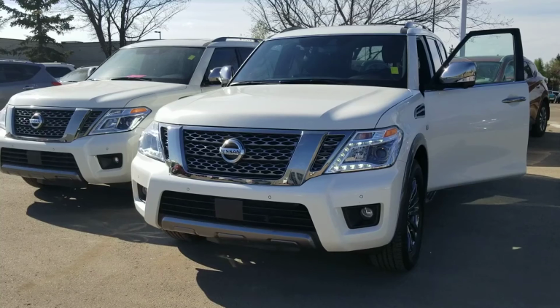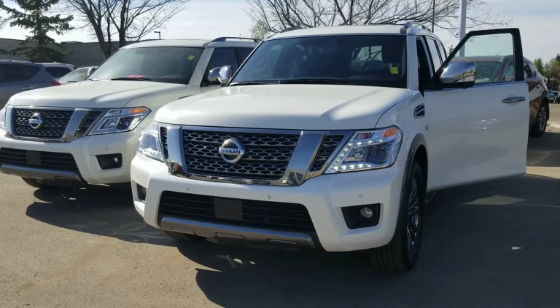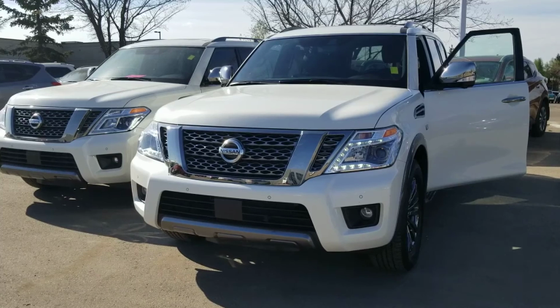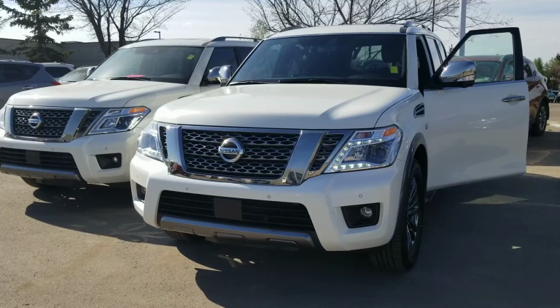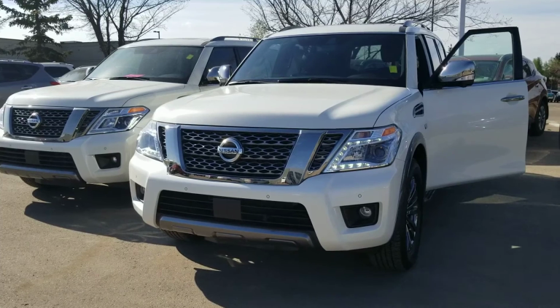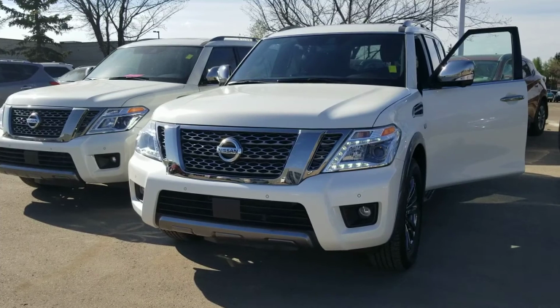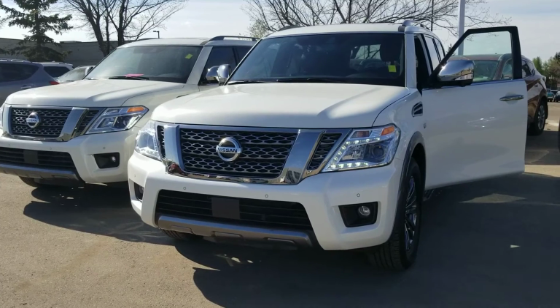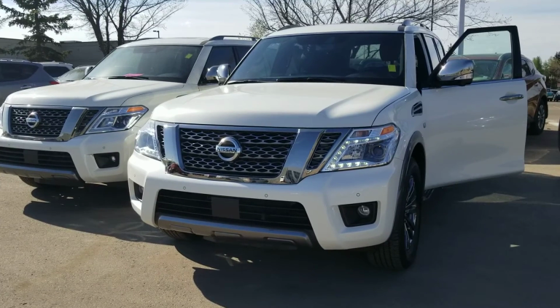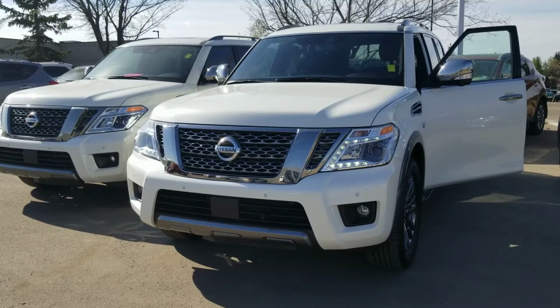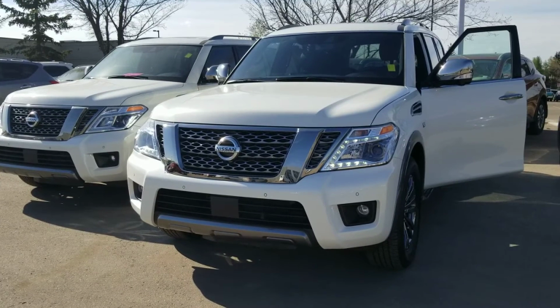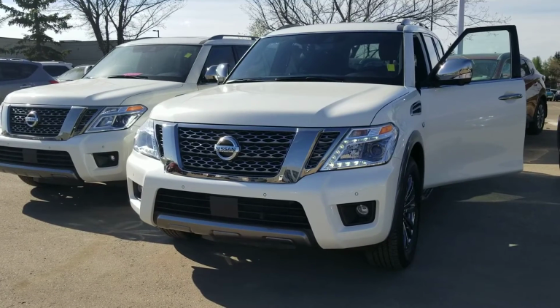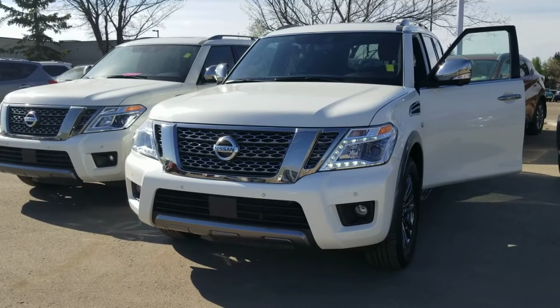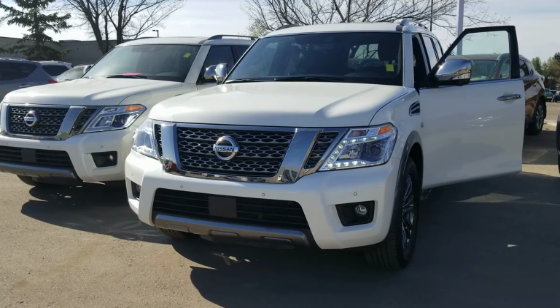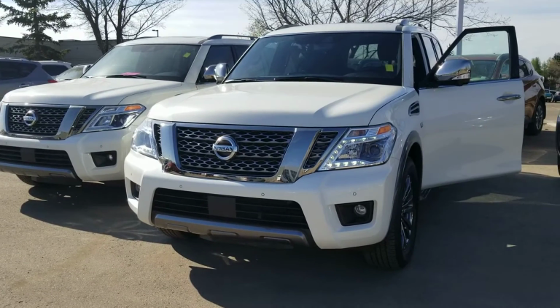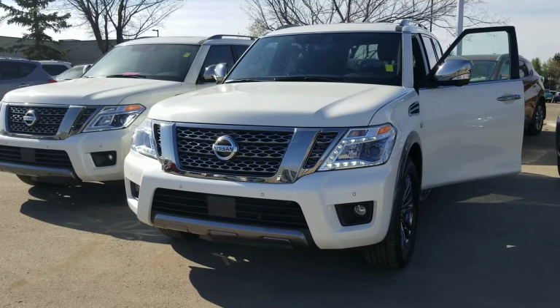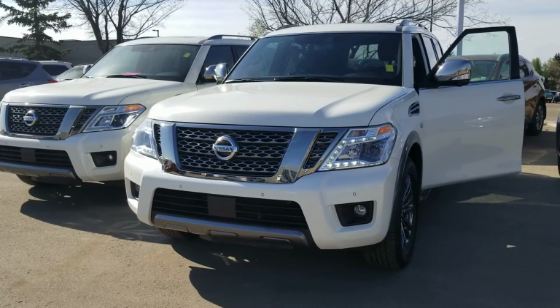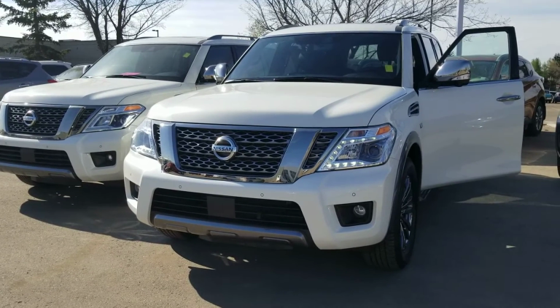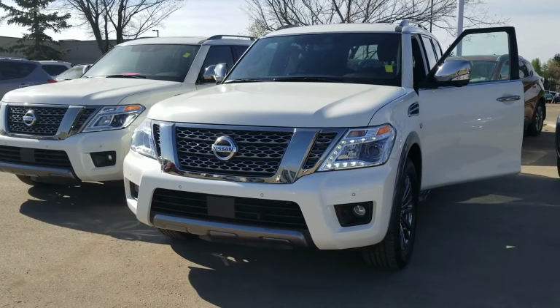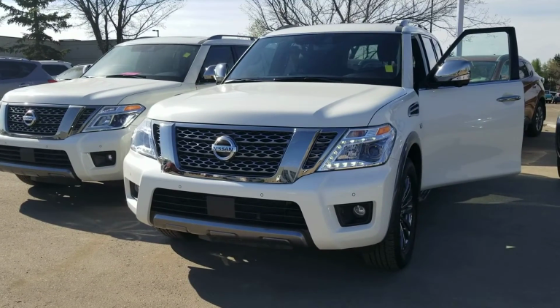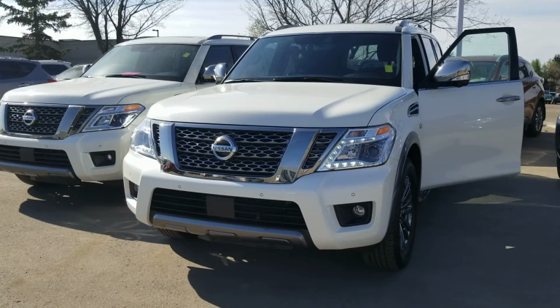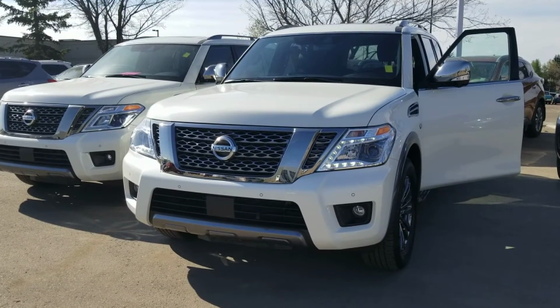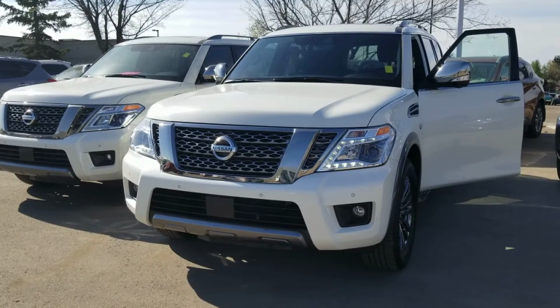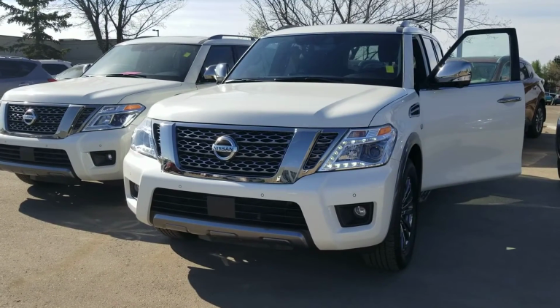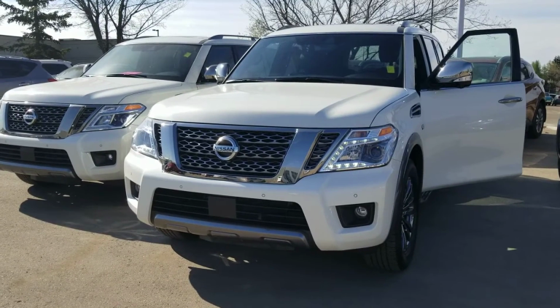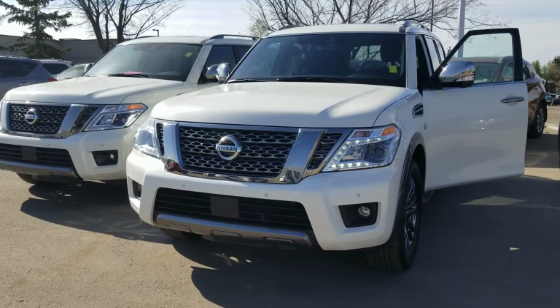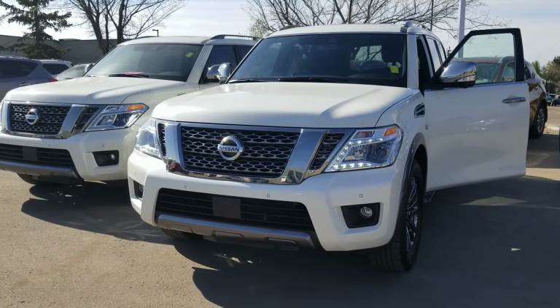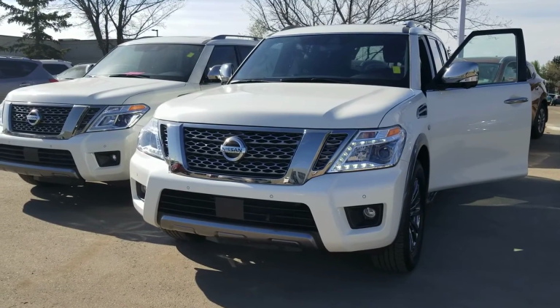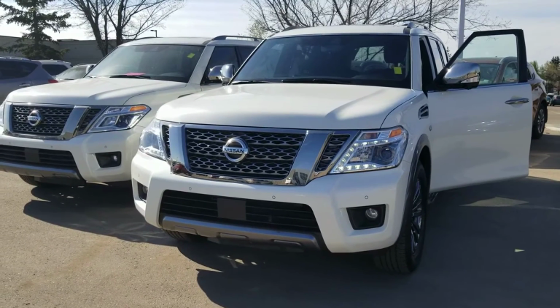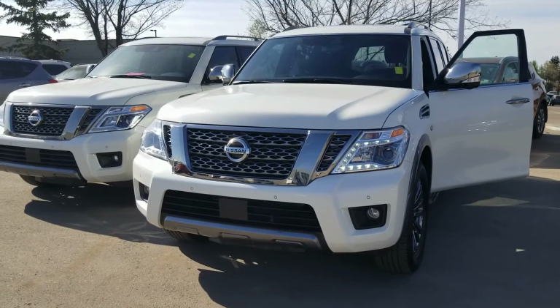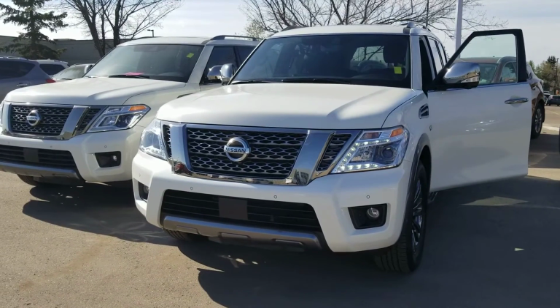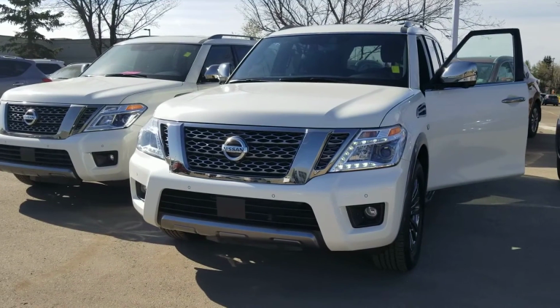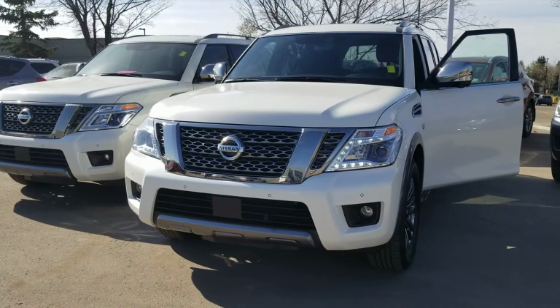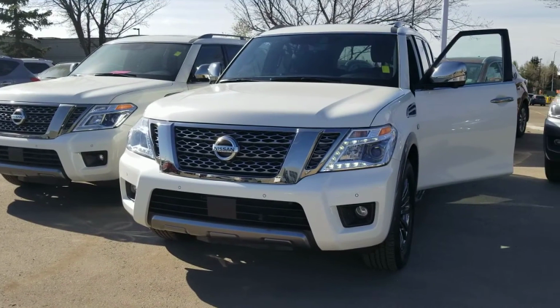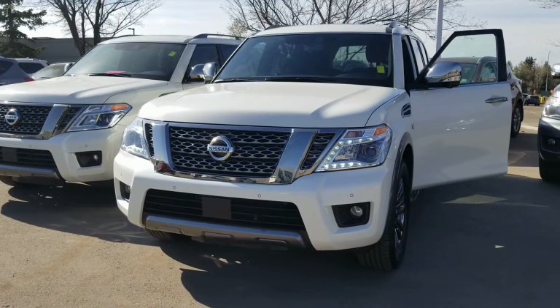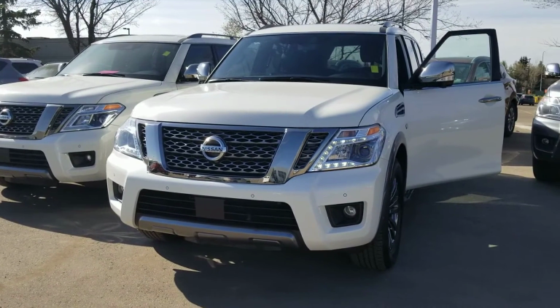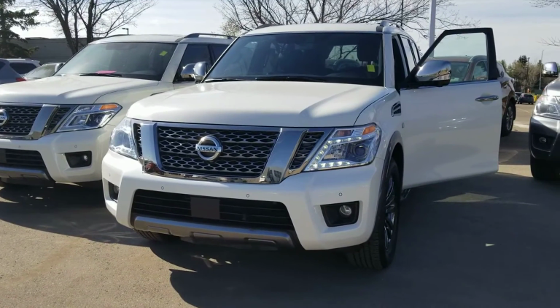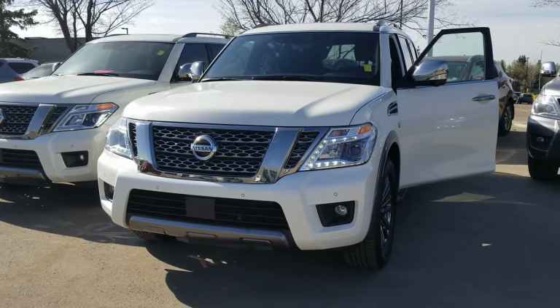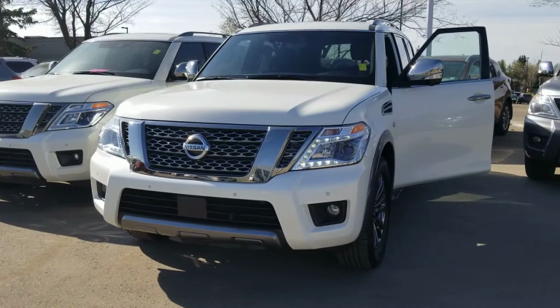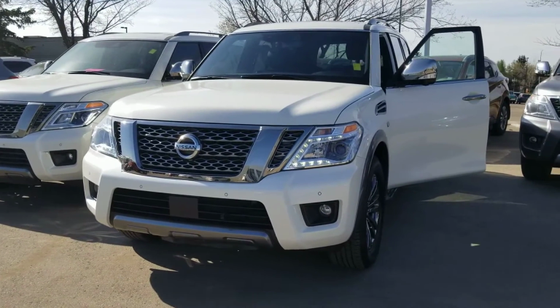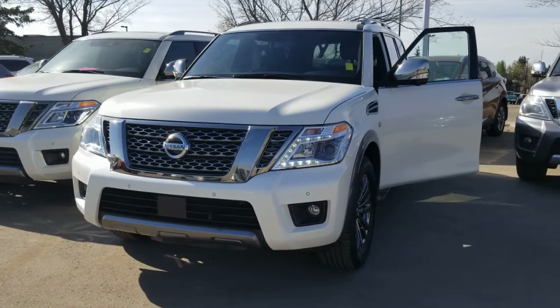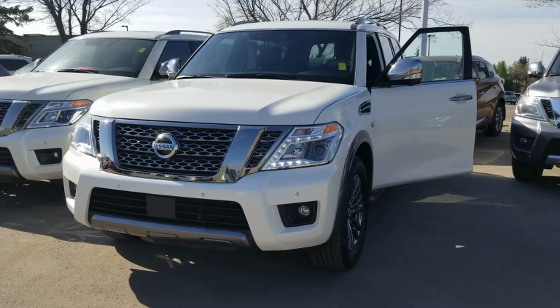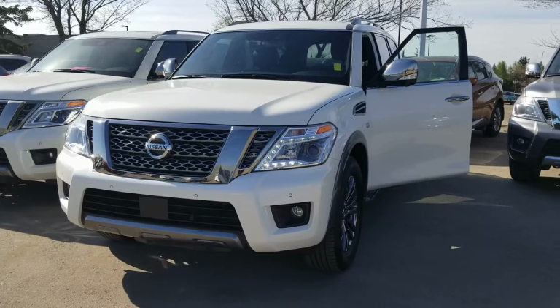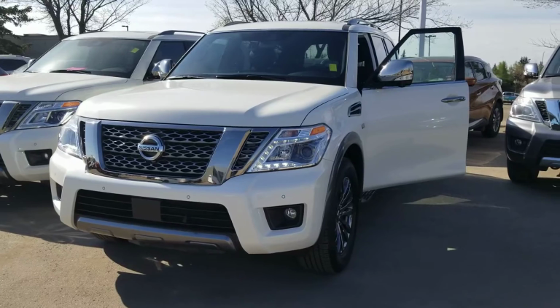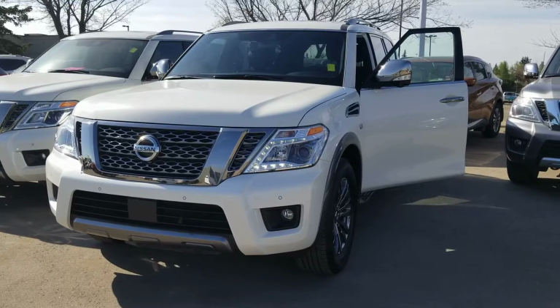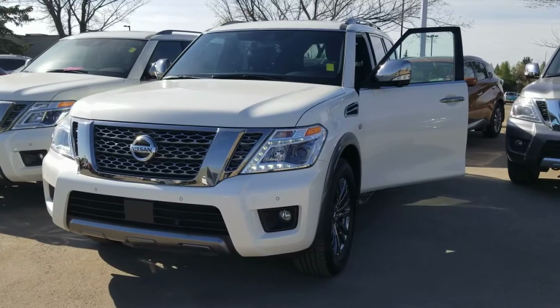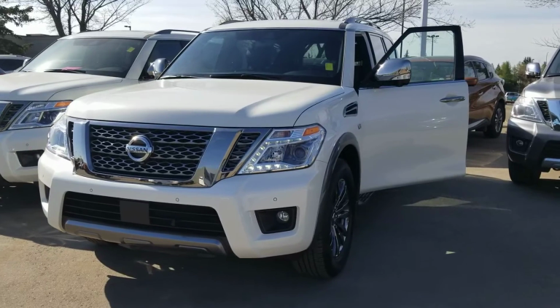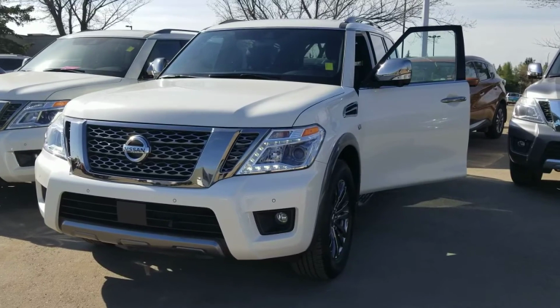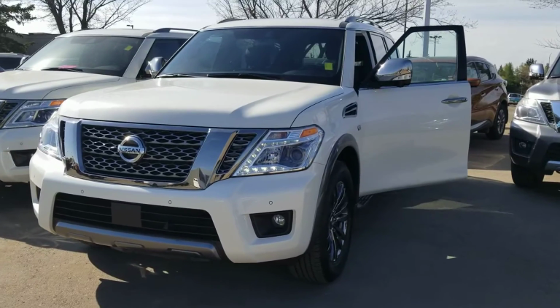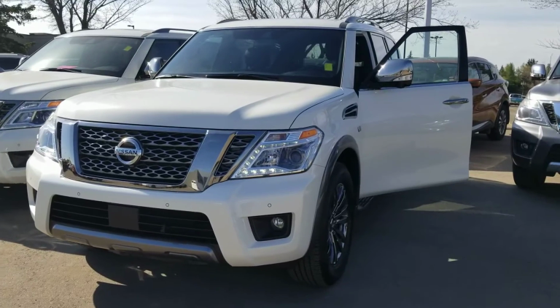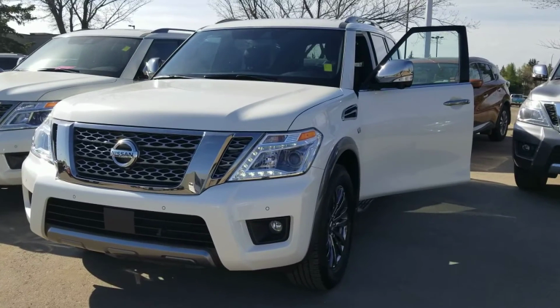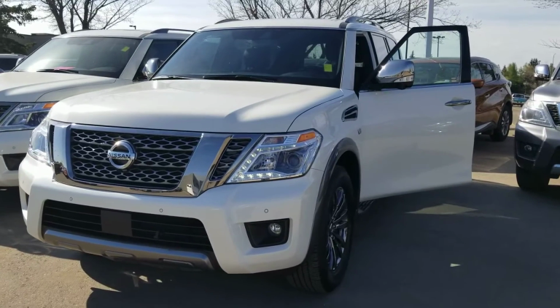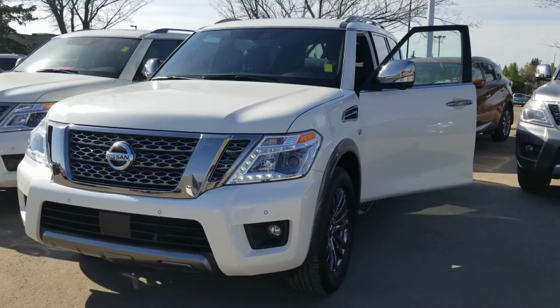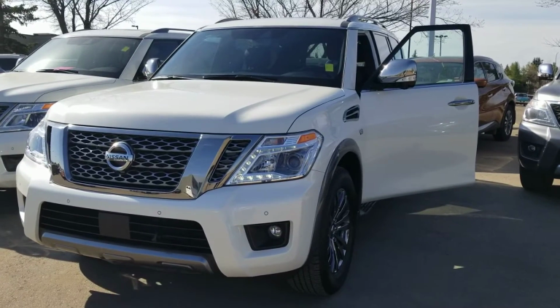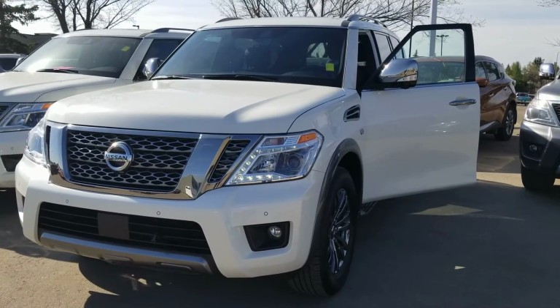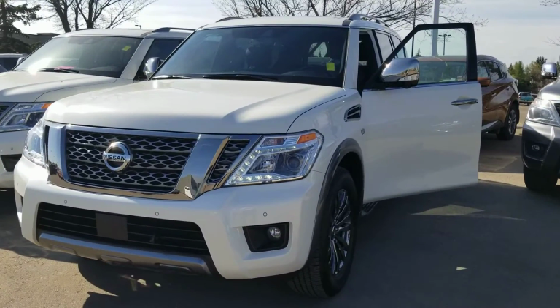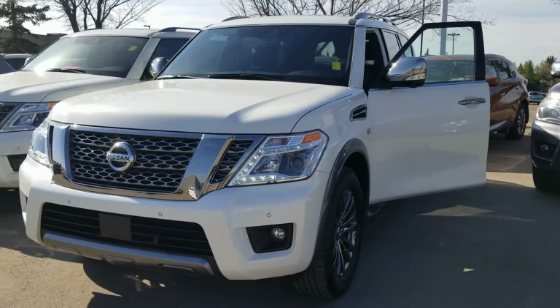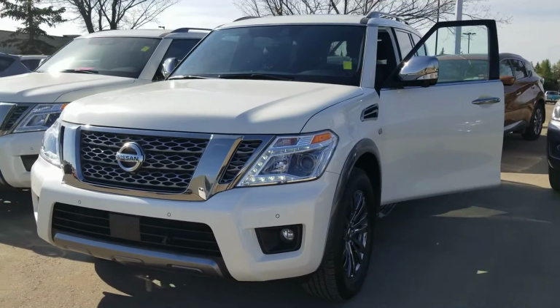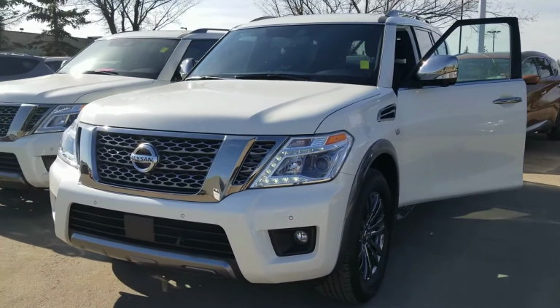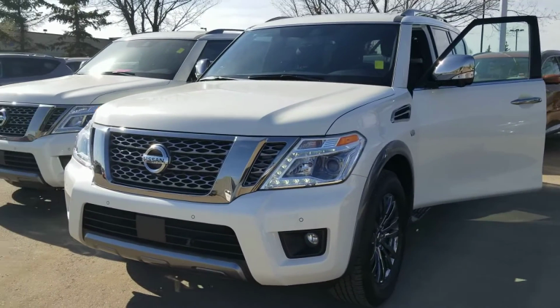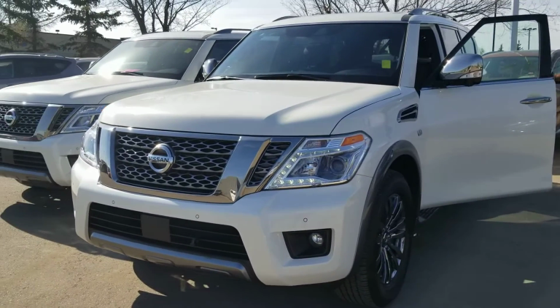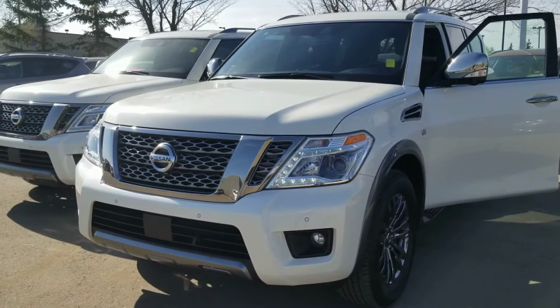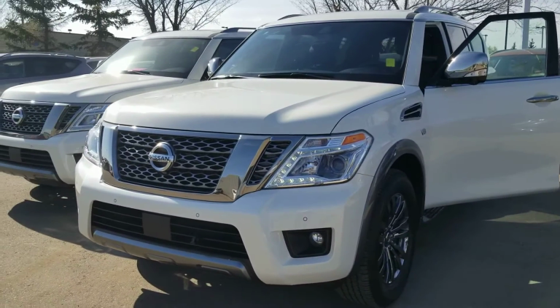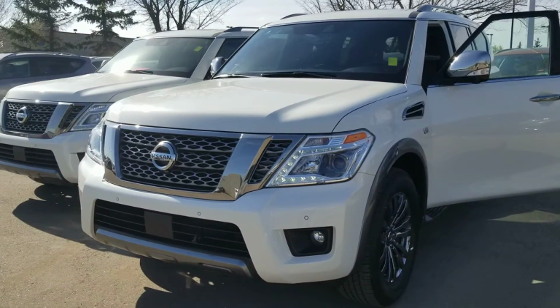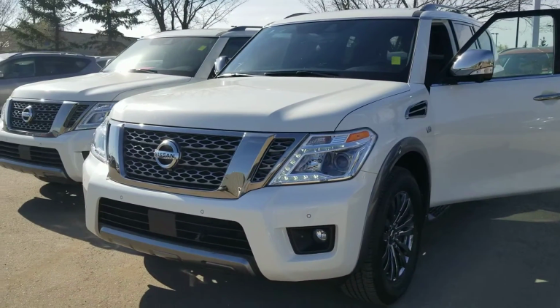Hey Mr. Lee, it's Solomon from Petro Nissan. I just wanted to give you a quick video and a little sneak peek of the 2018 Nissan Armada Platinum Reserve.